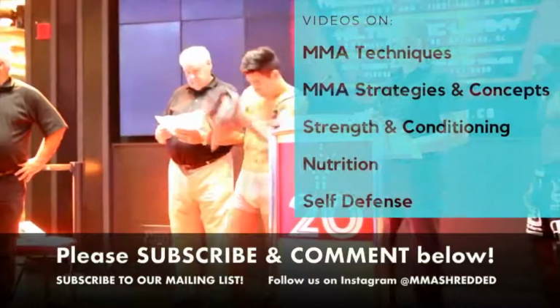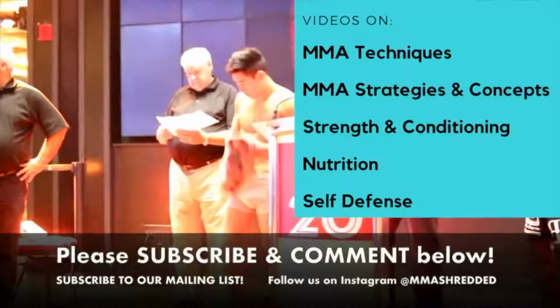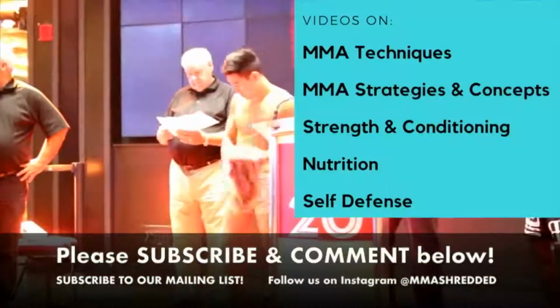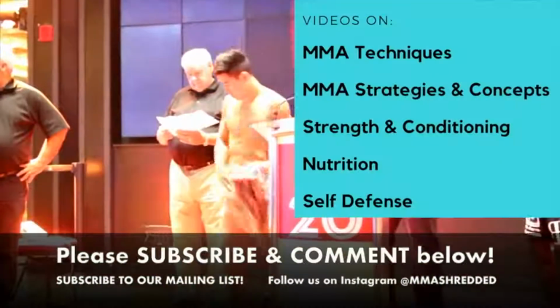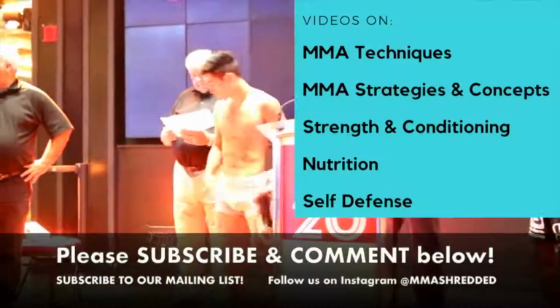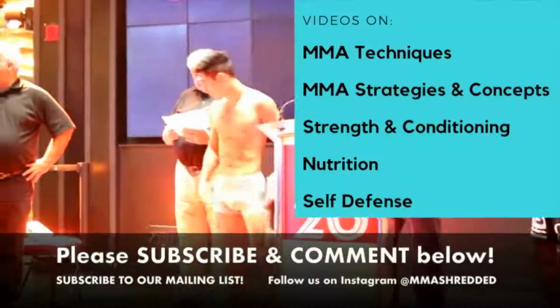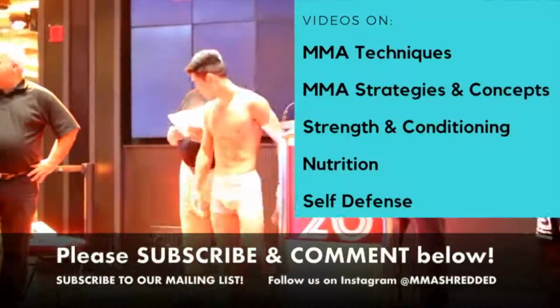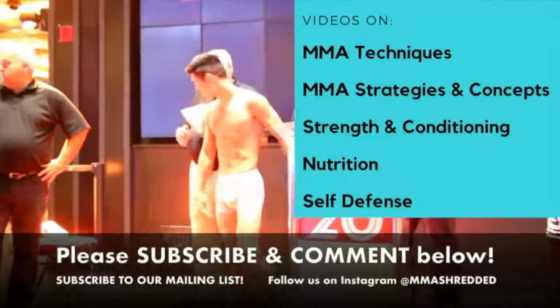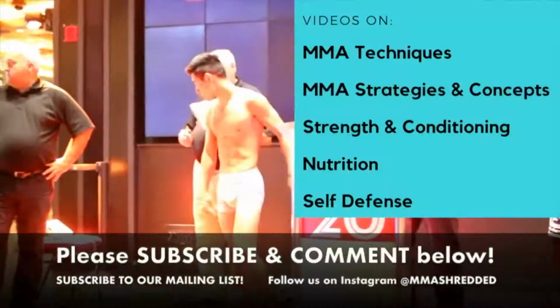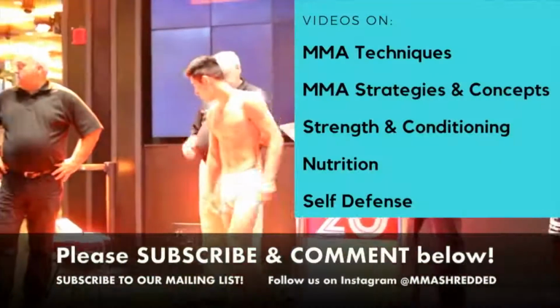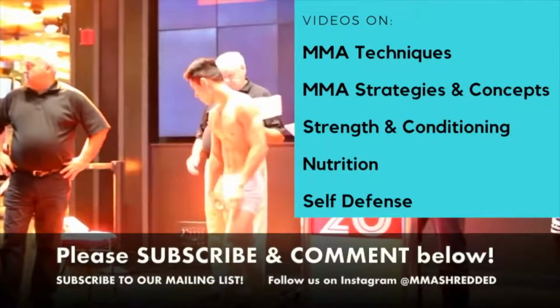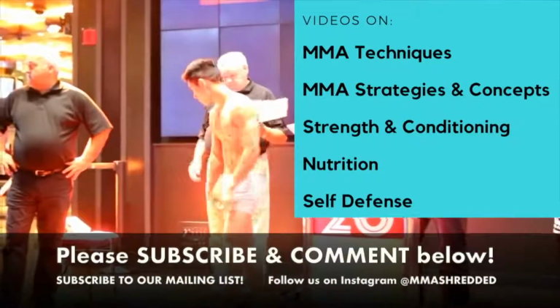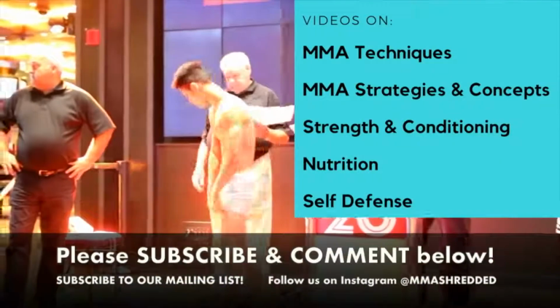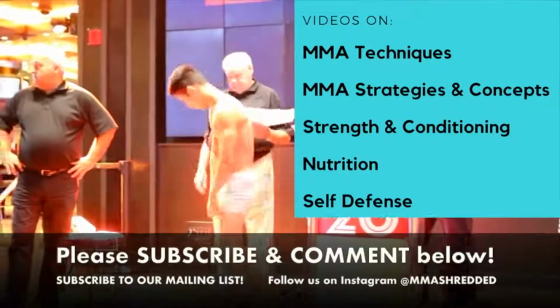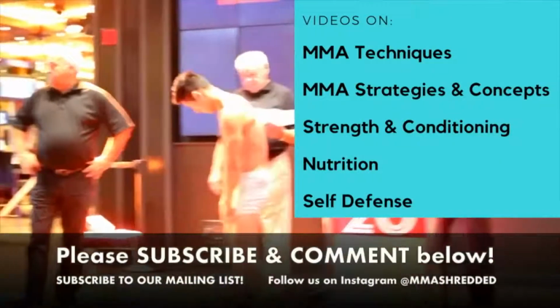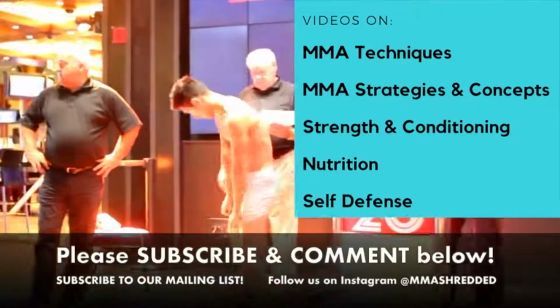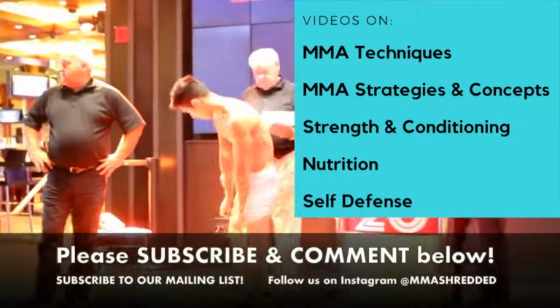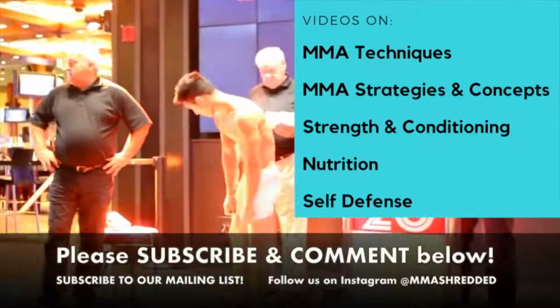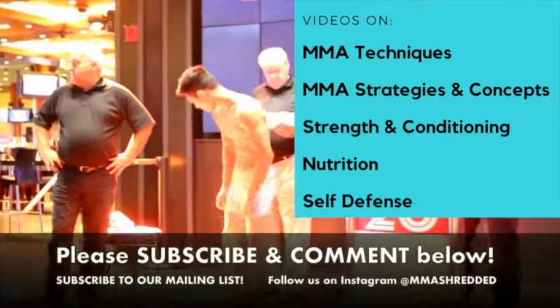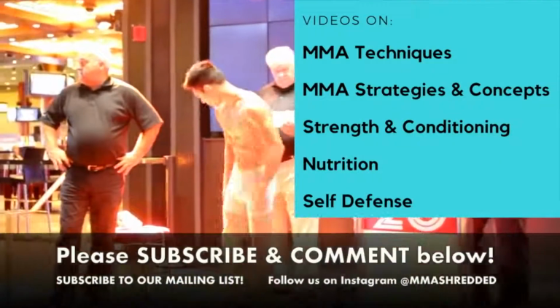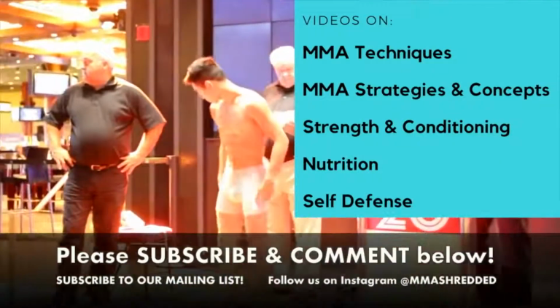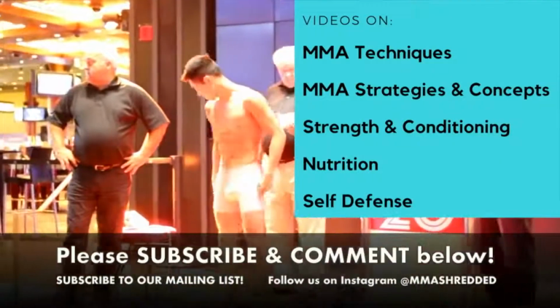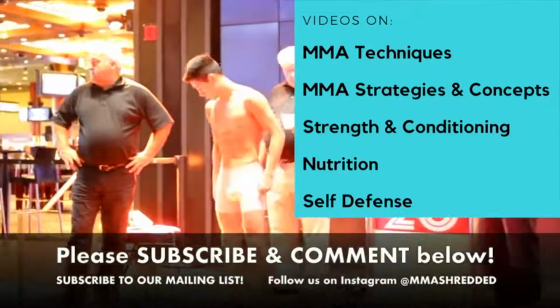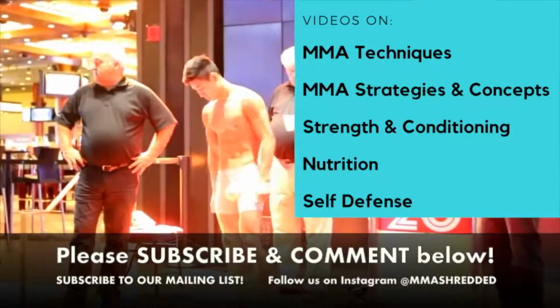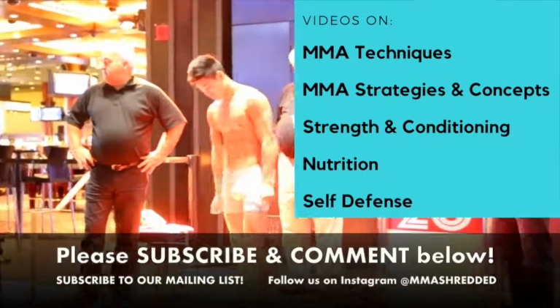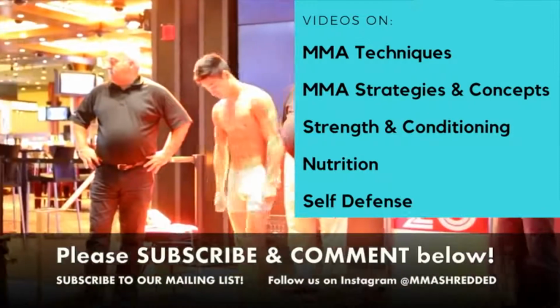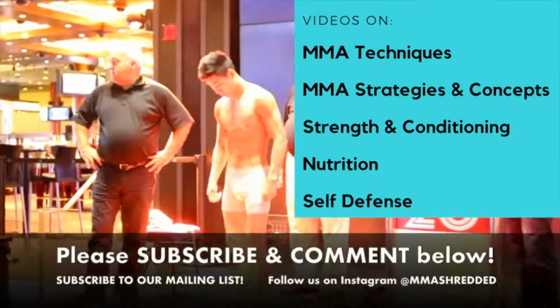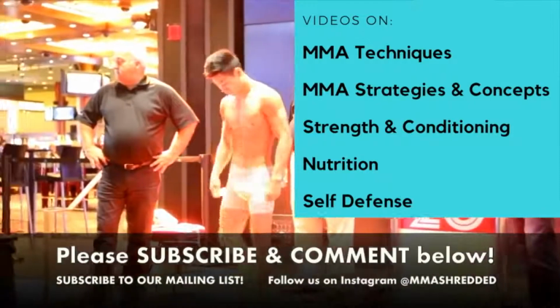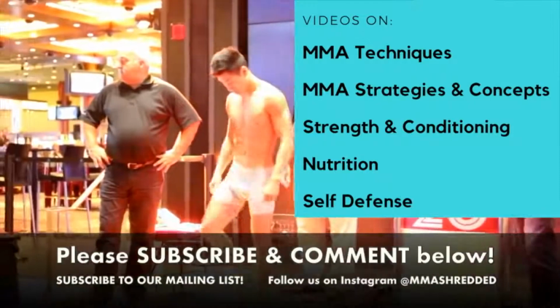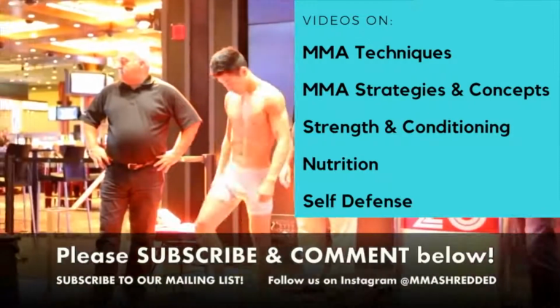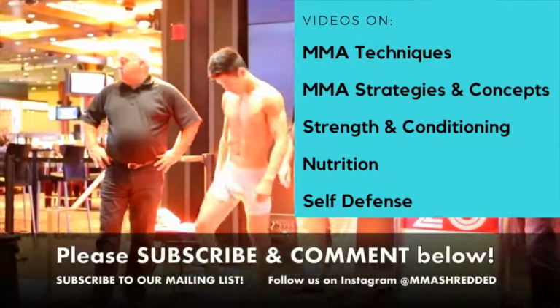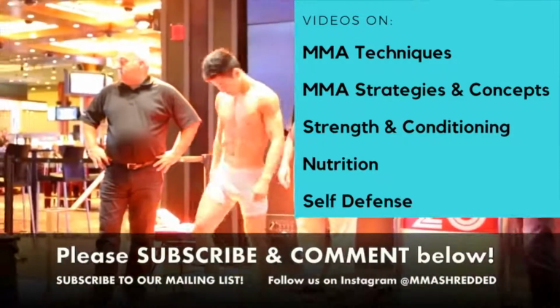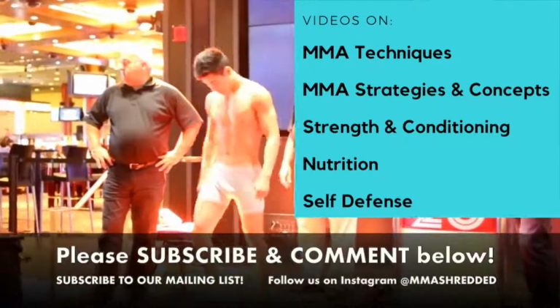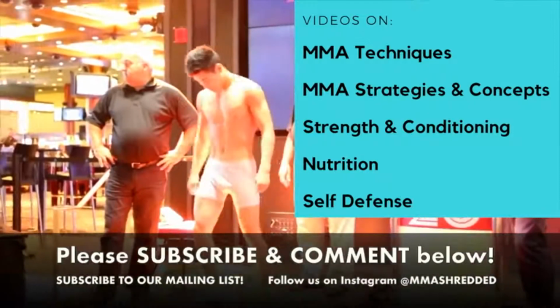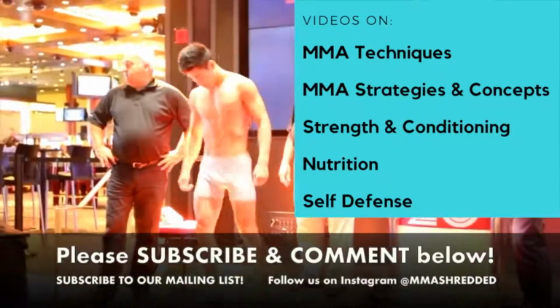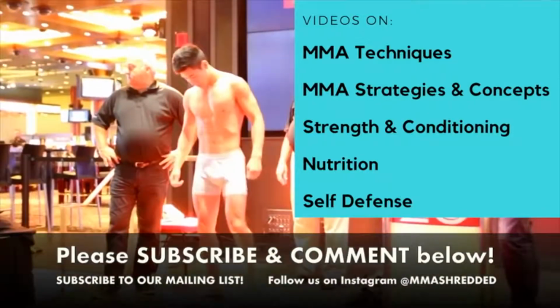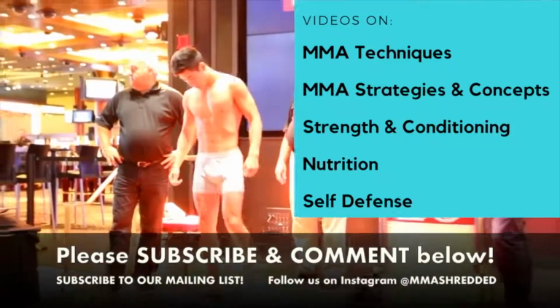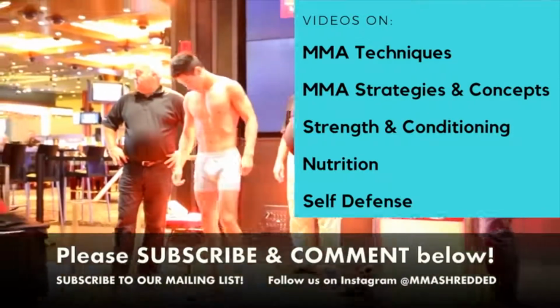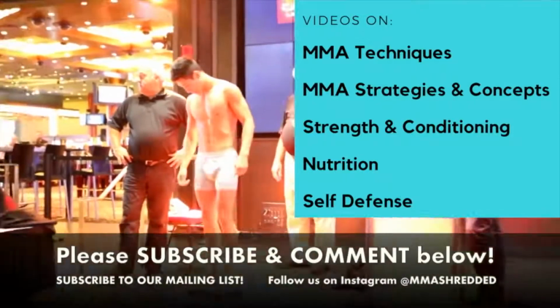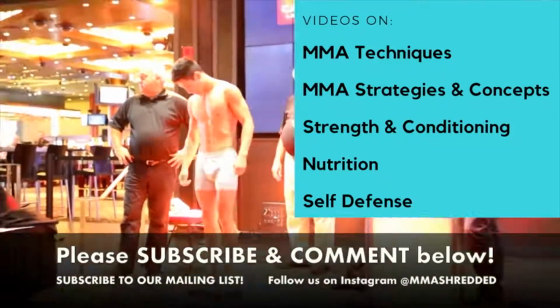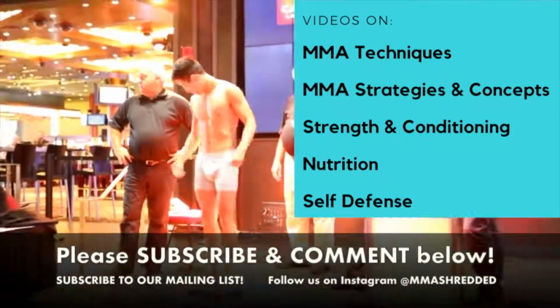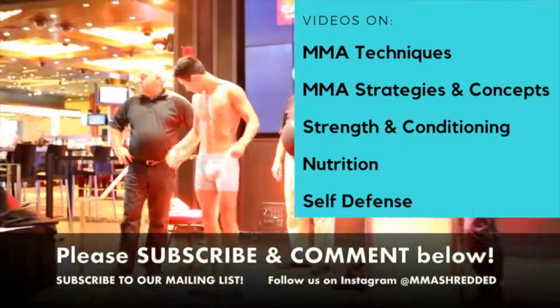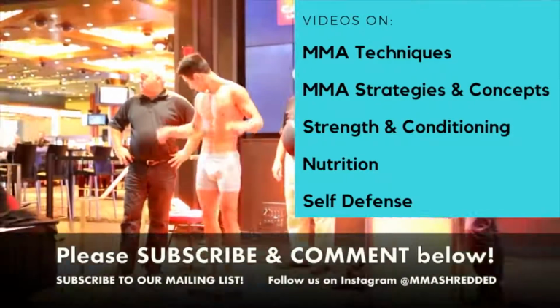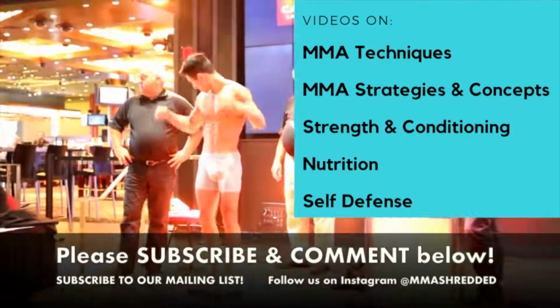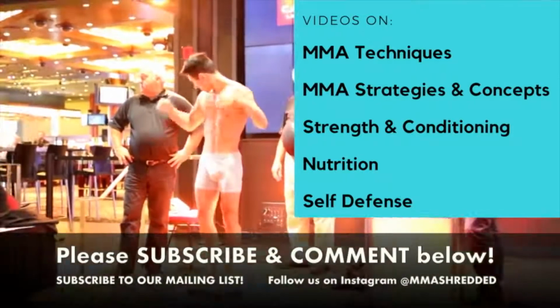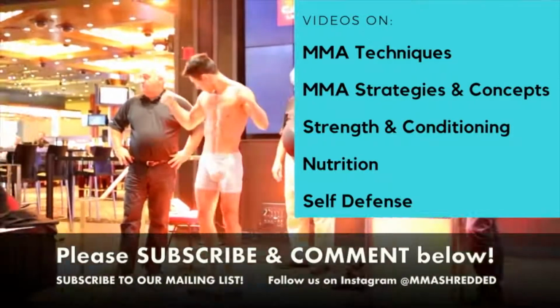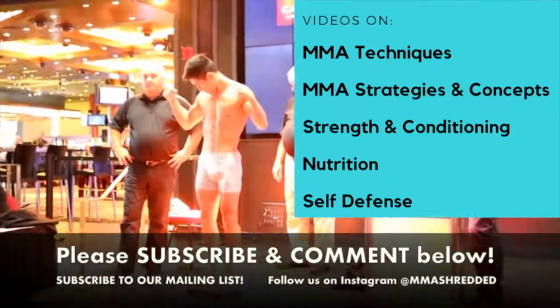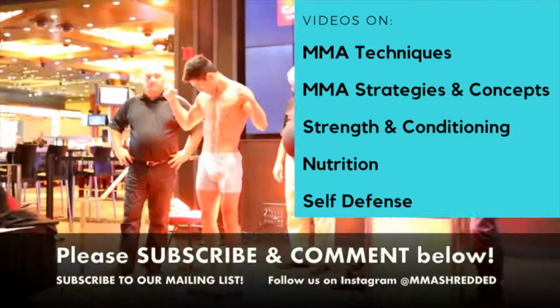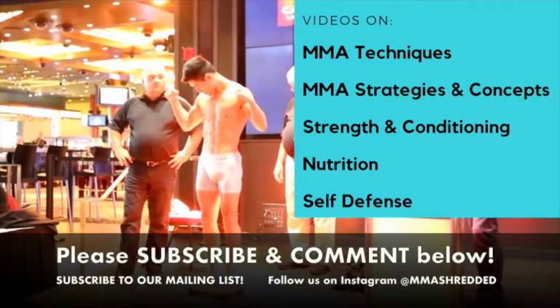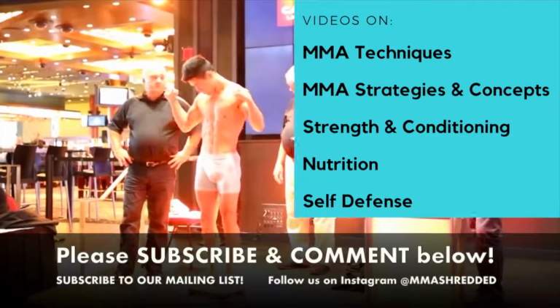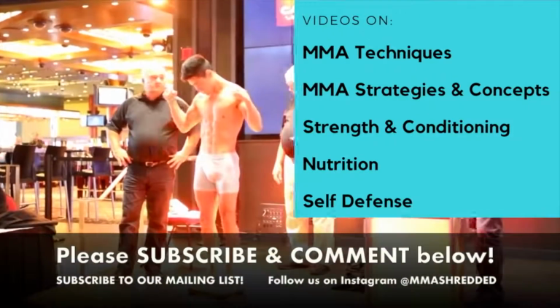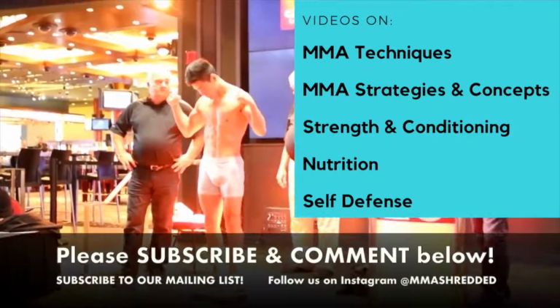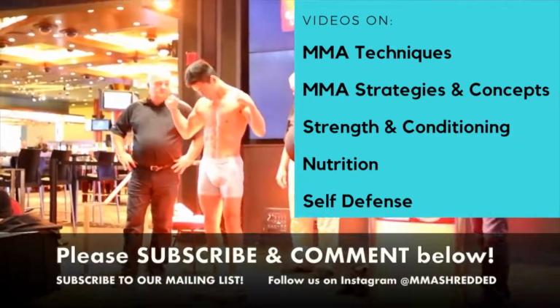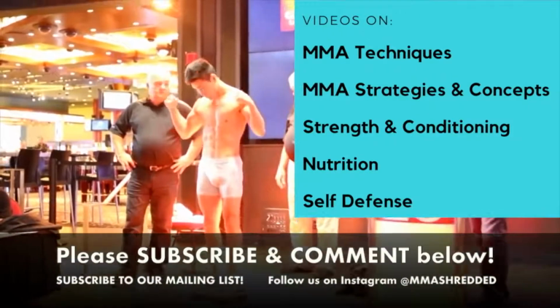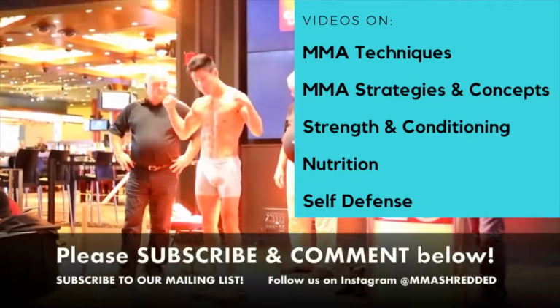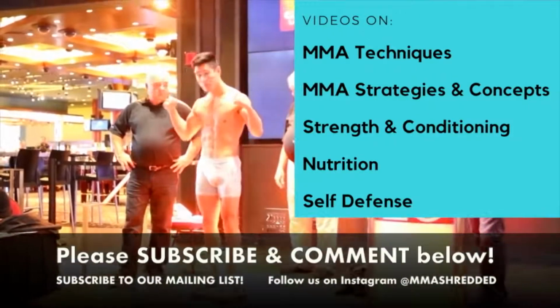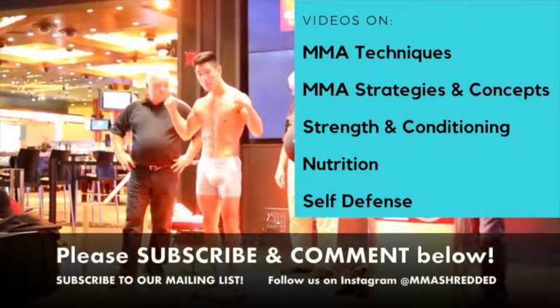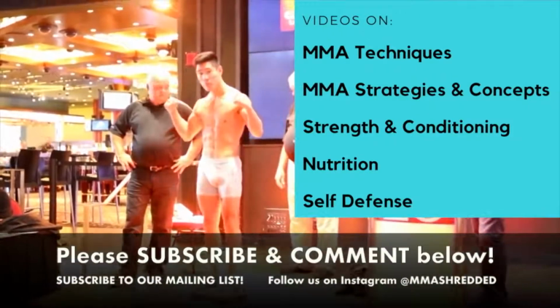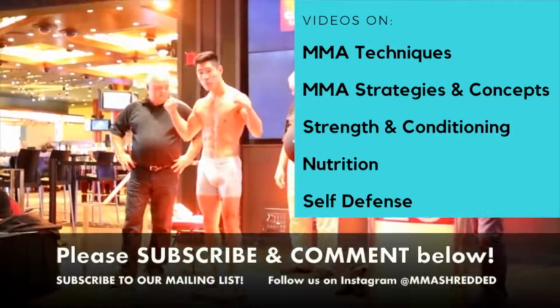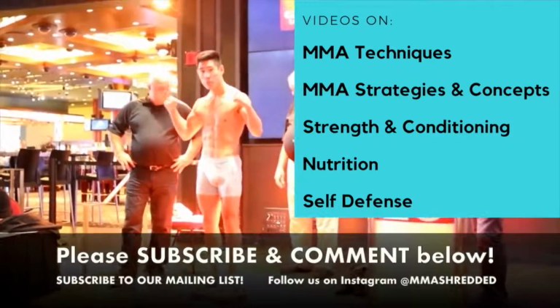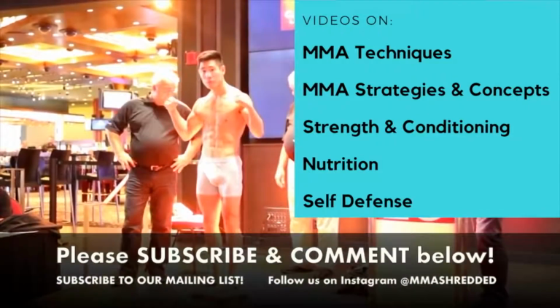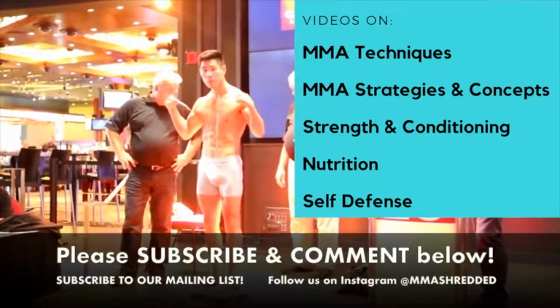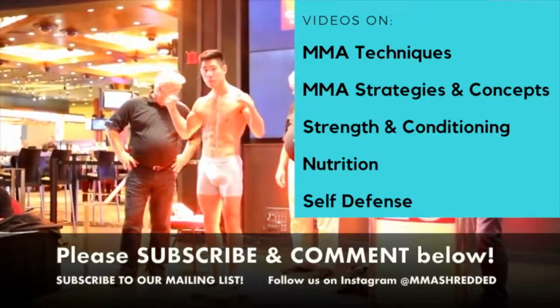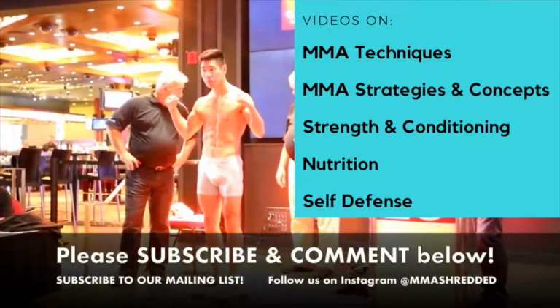If you liked it please comment below, subscribe to my channel, follow me on Instagram, and subscribe to my mailing list in the link below for exclusive content.